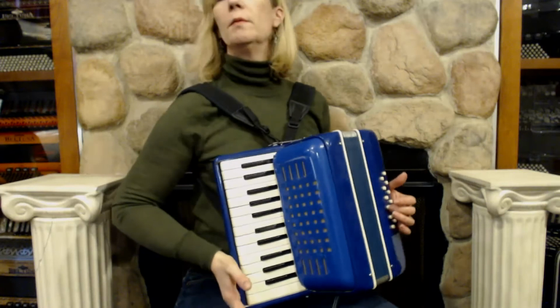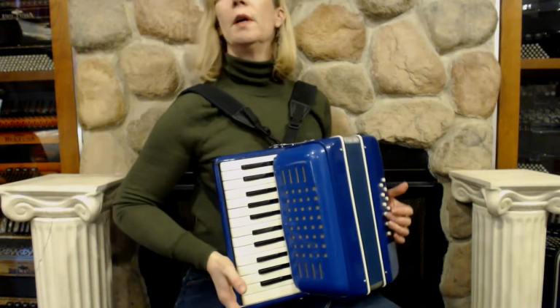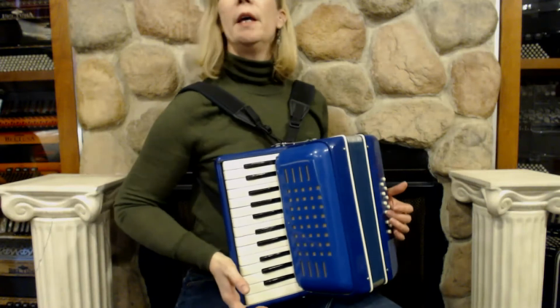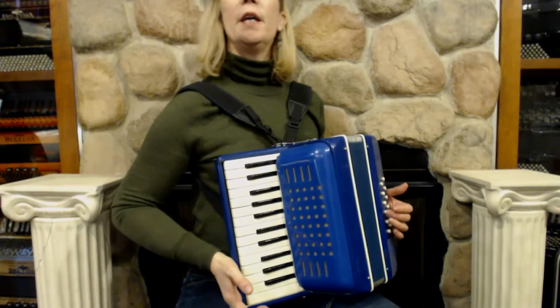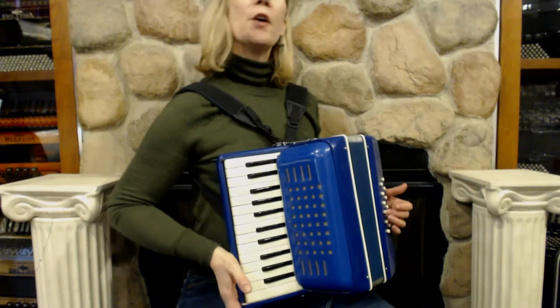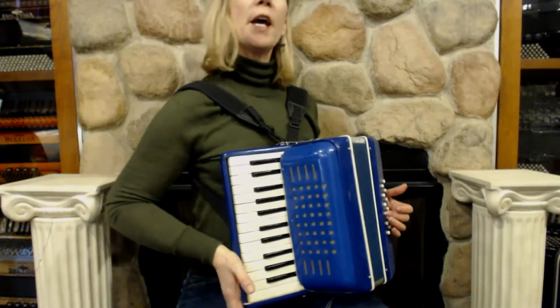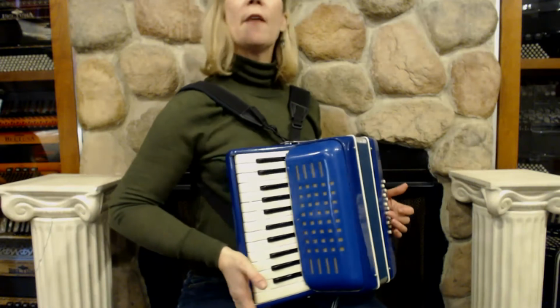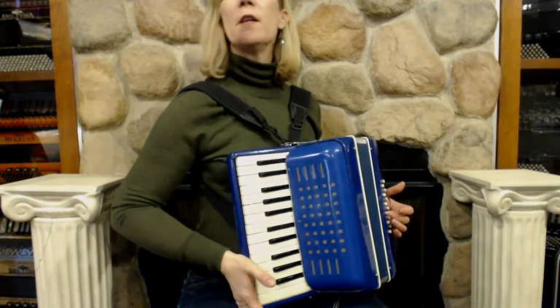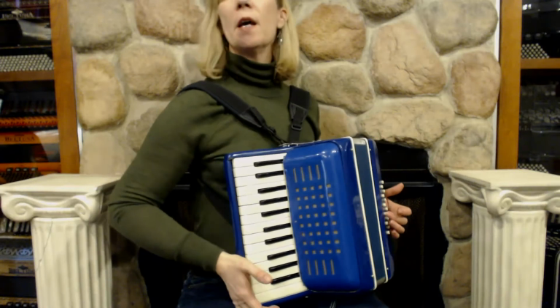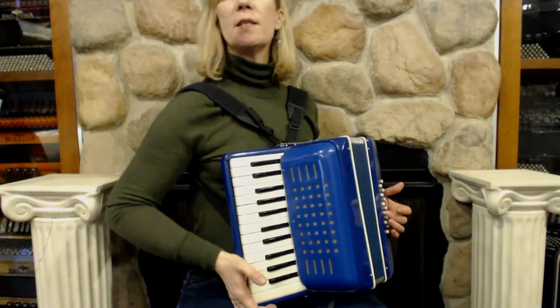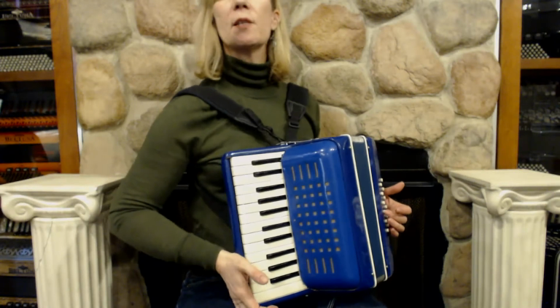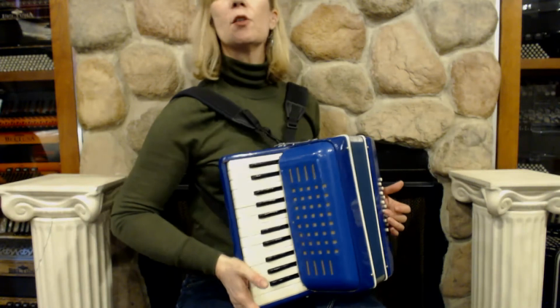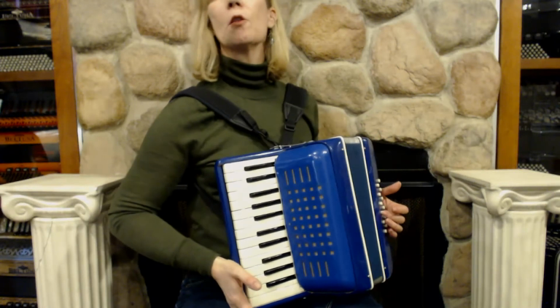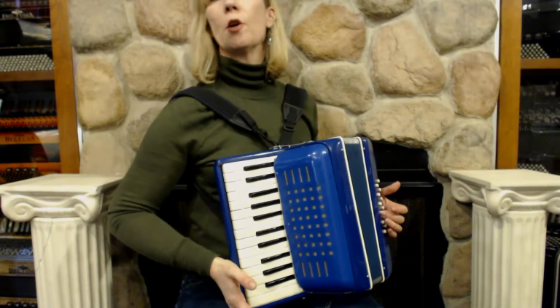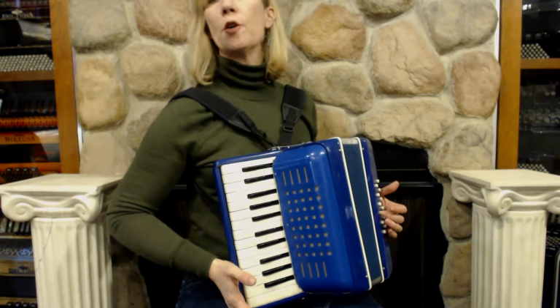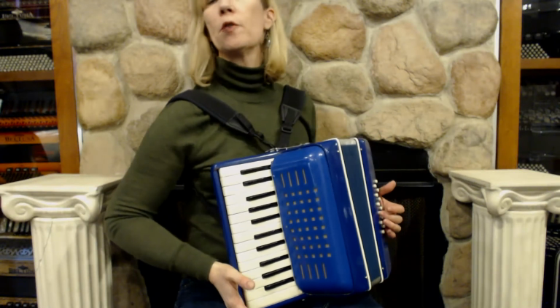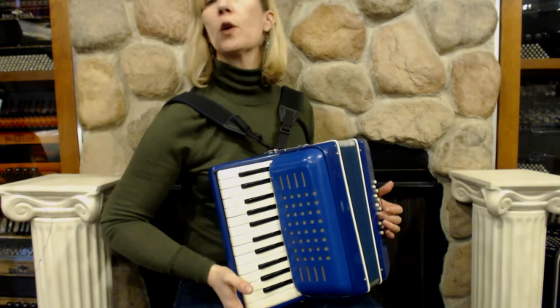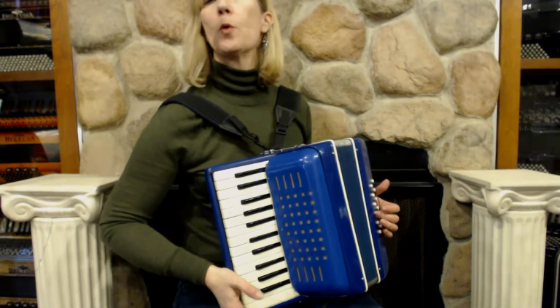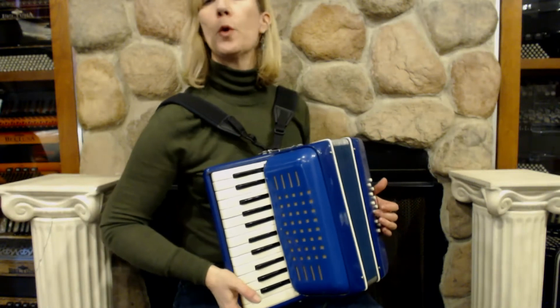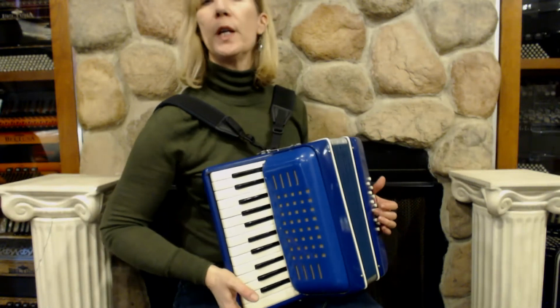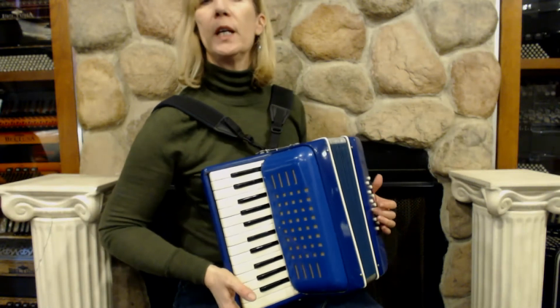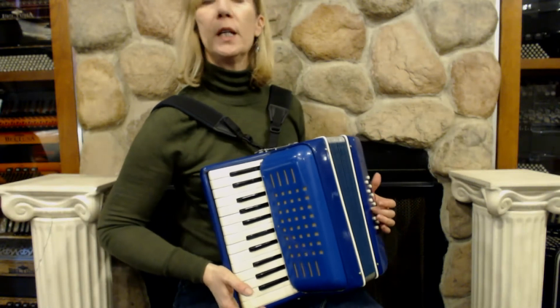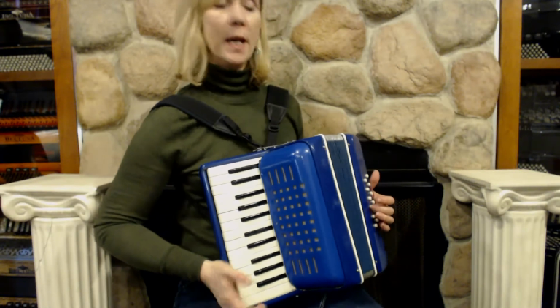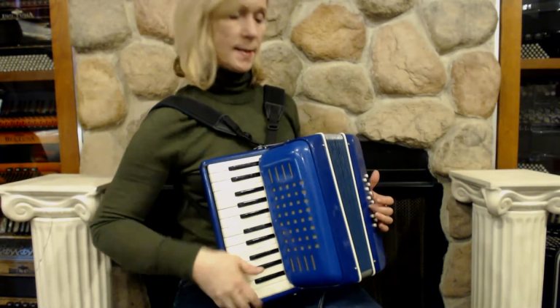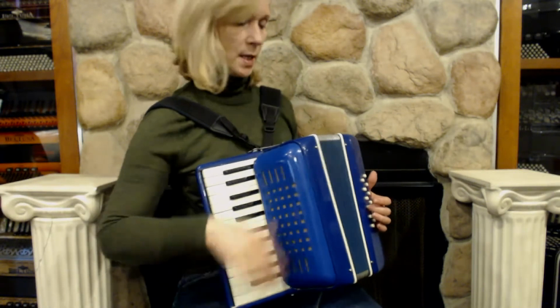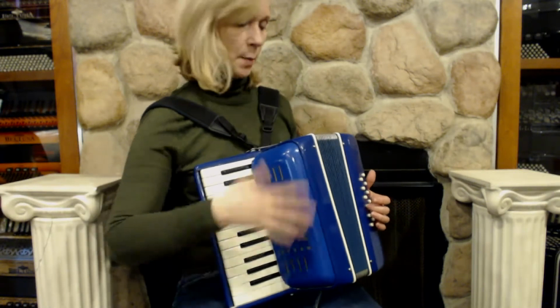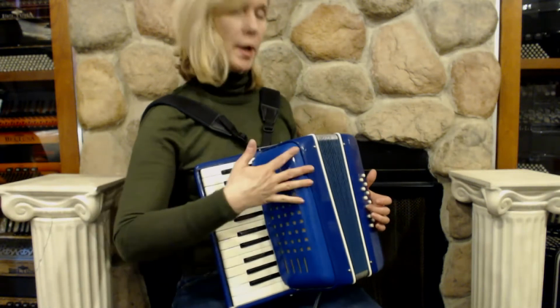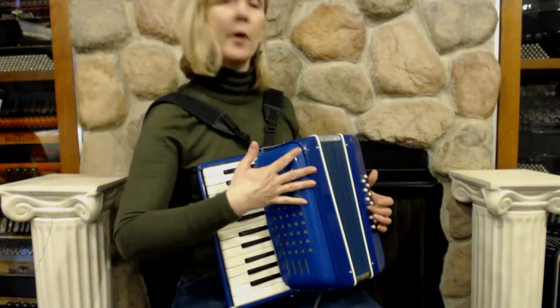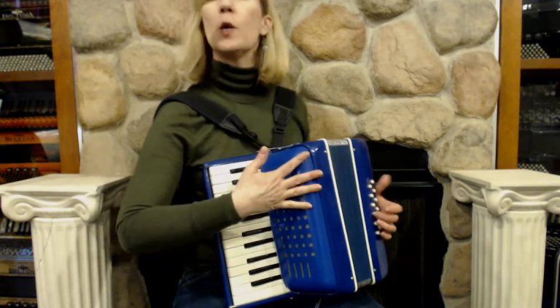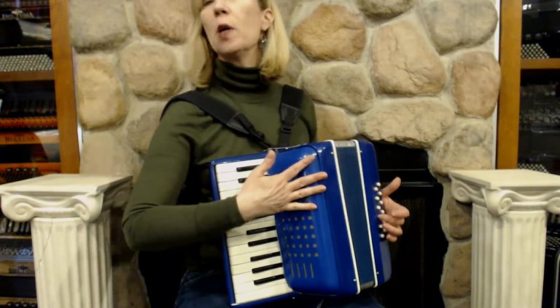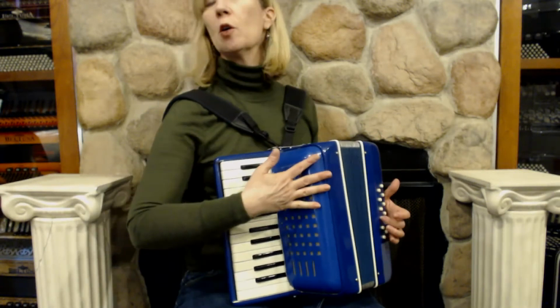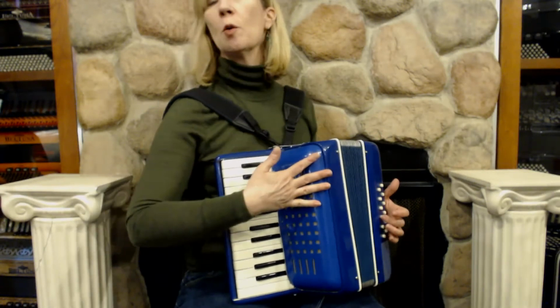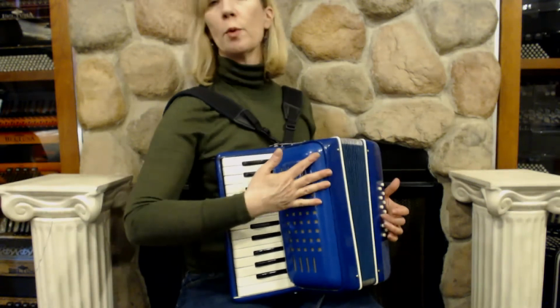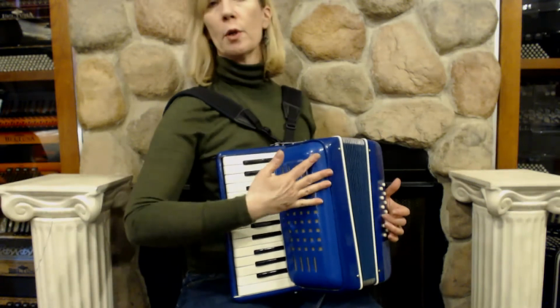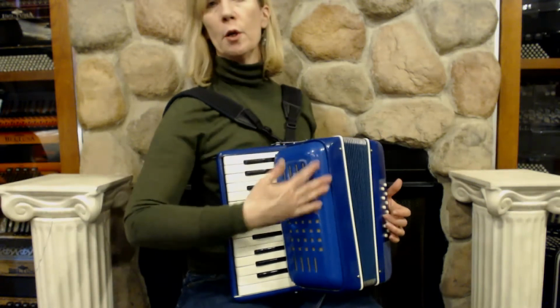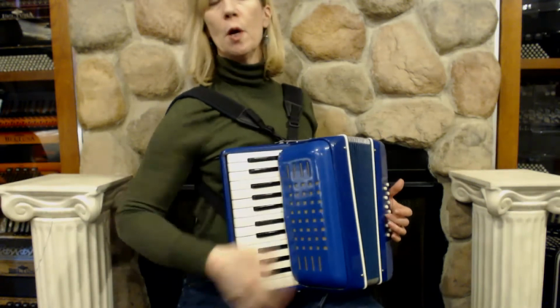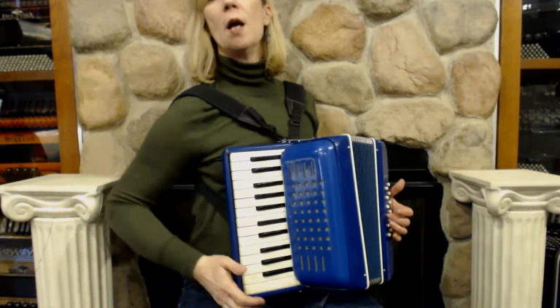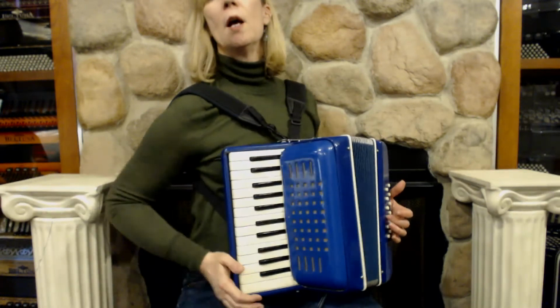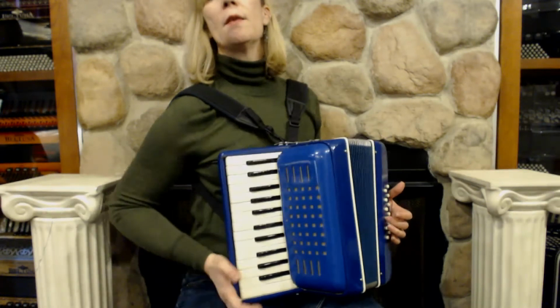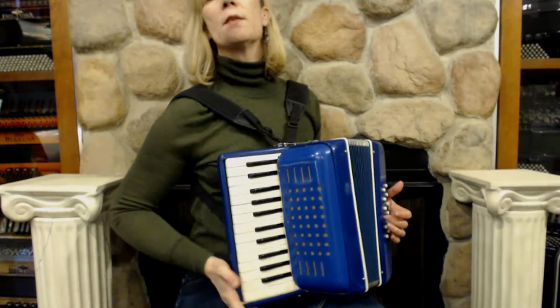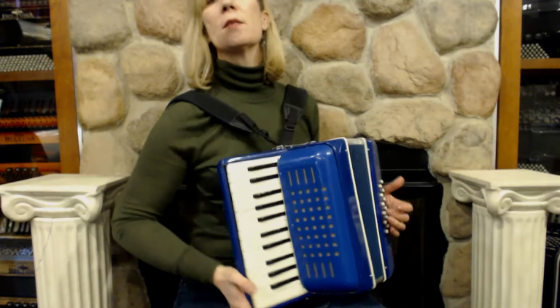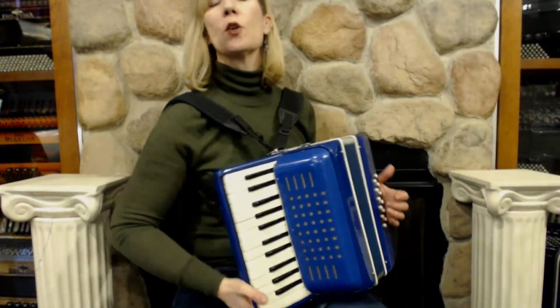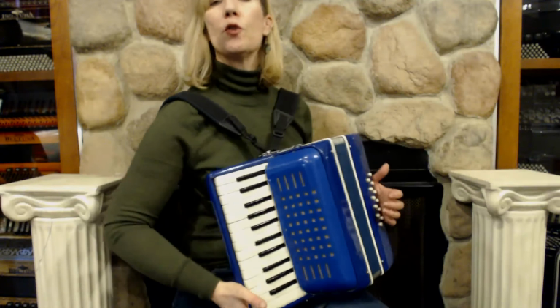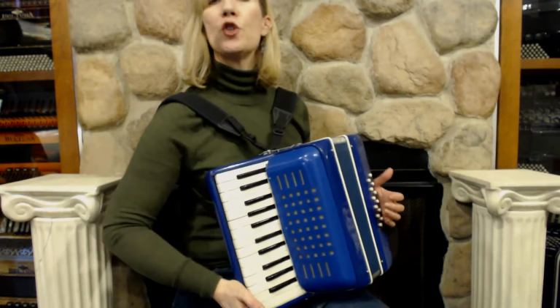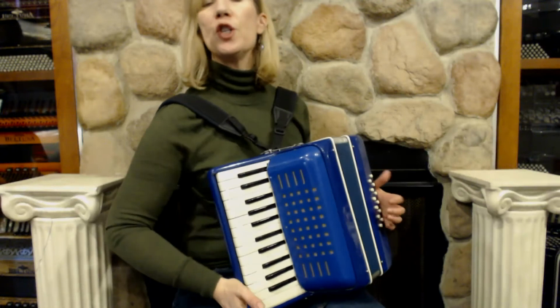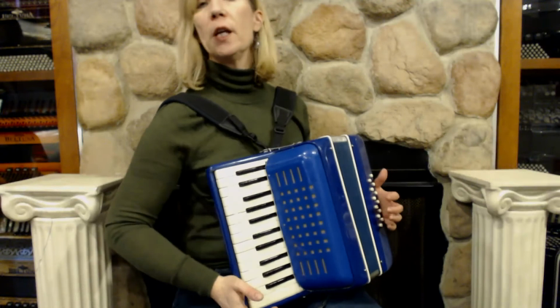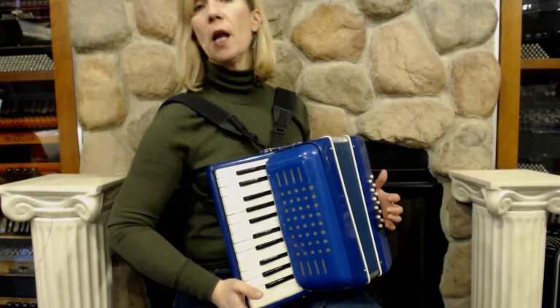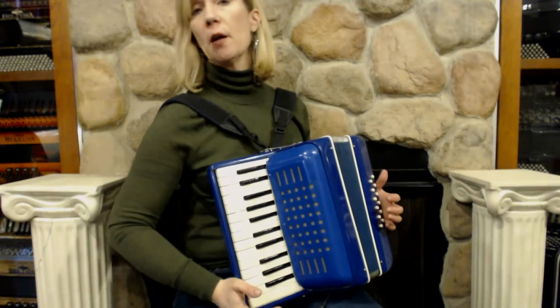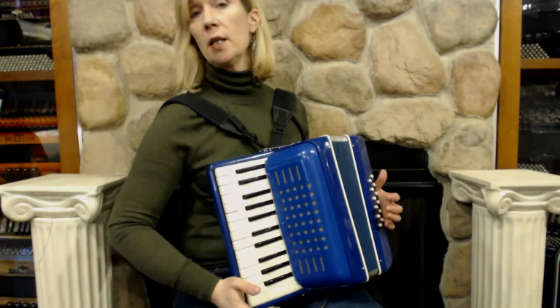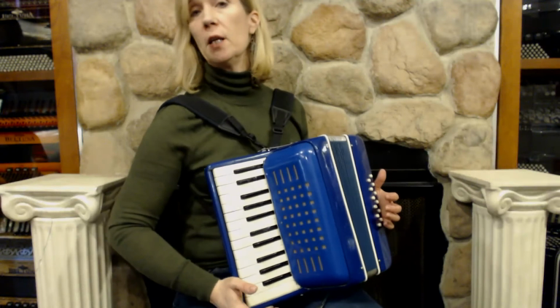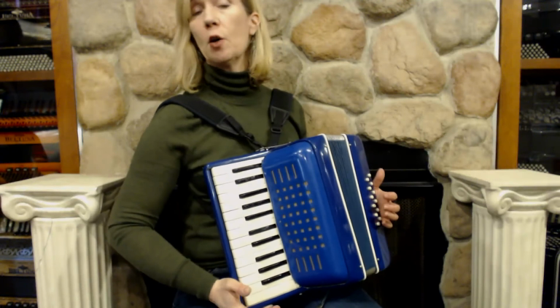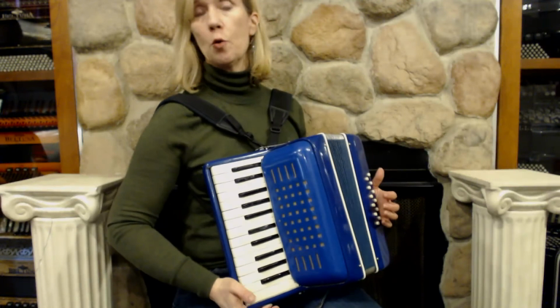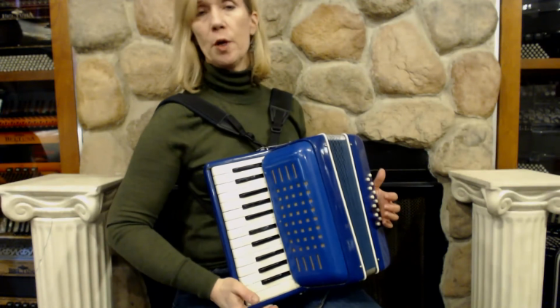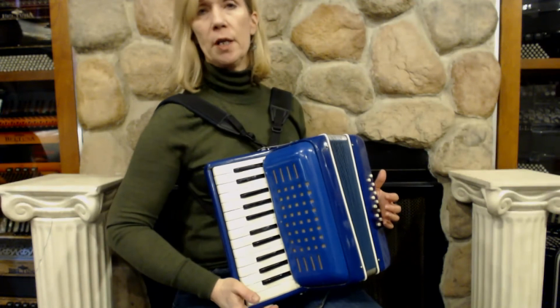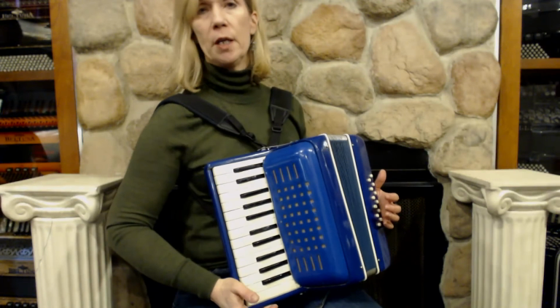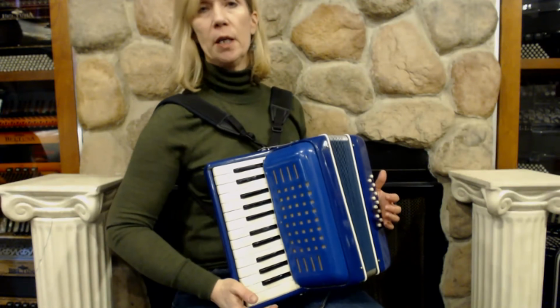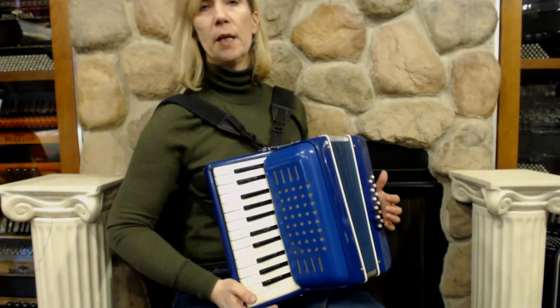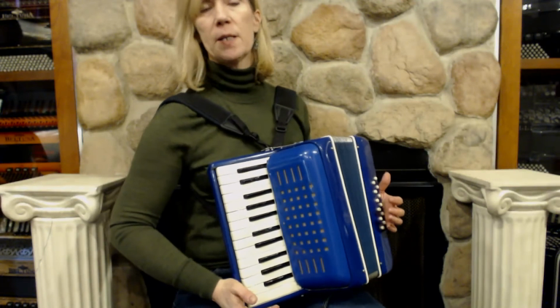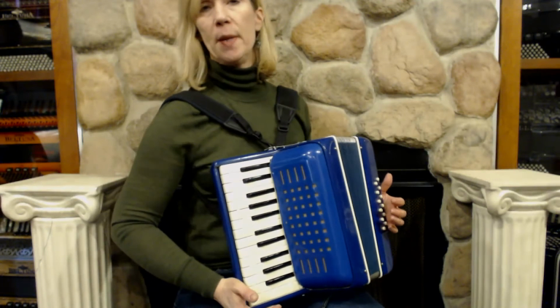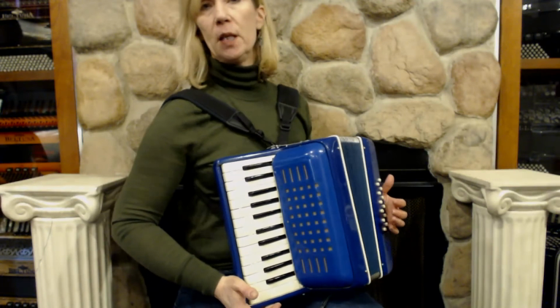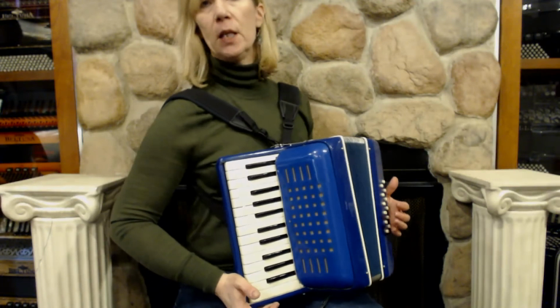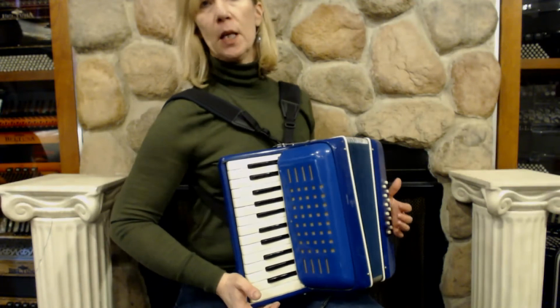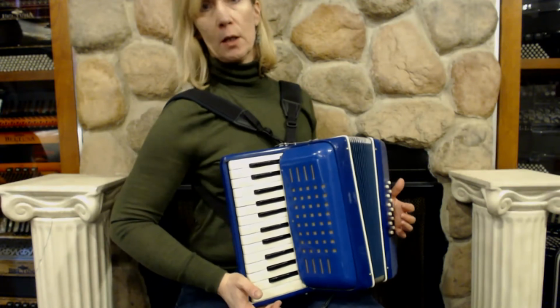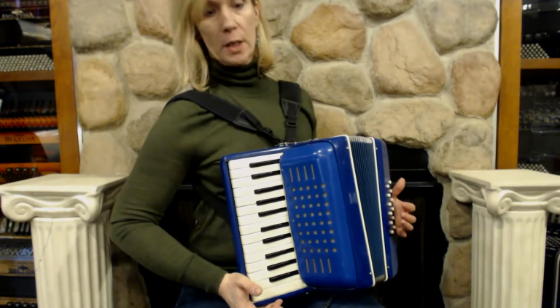Here I have a nice little learner accordion. It's in a periwinkle blue. This is a Crucianelli accordion, made in Italy.